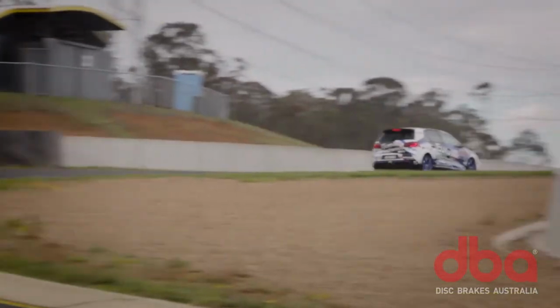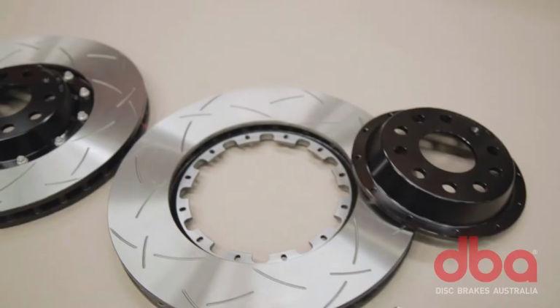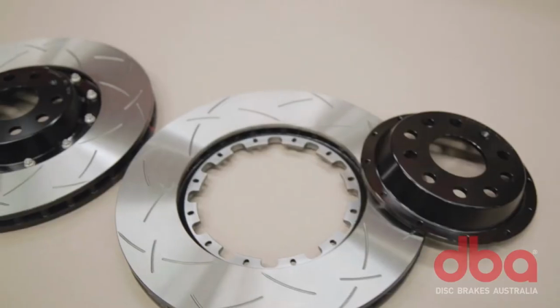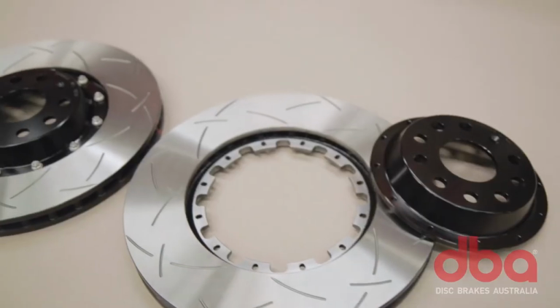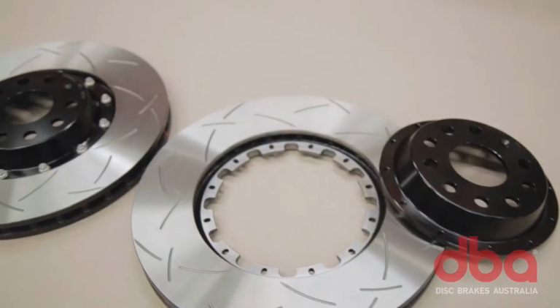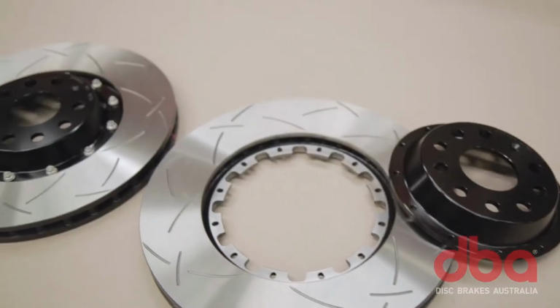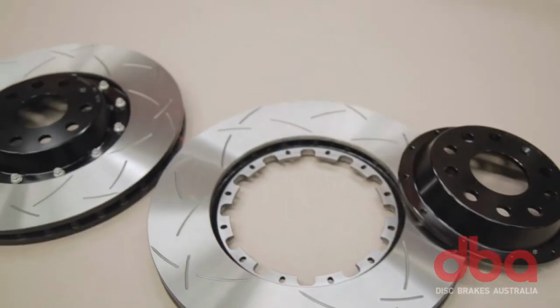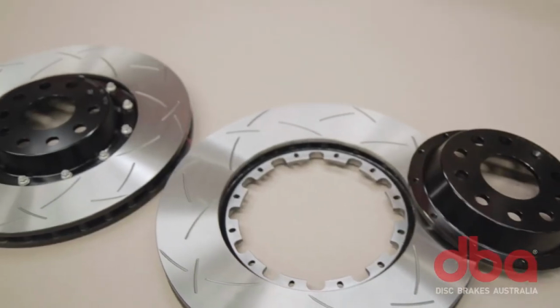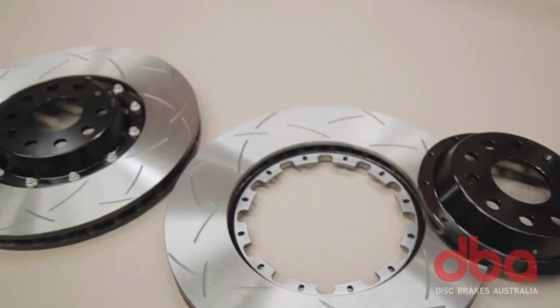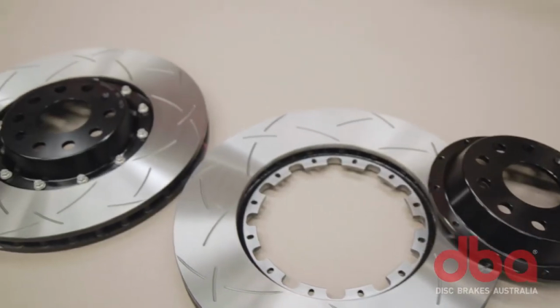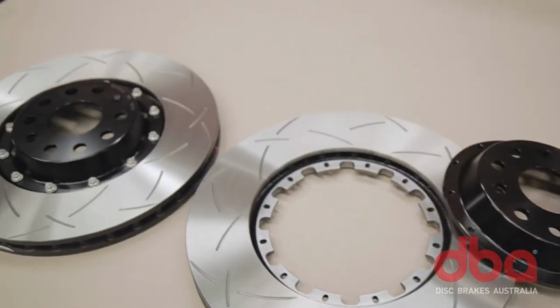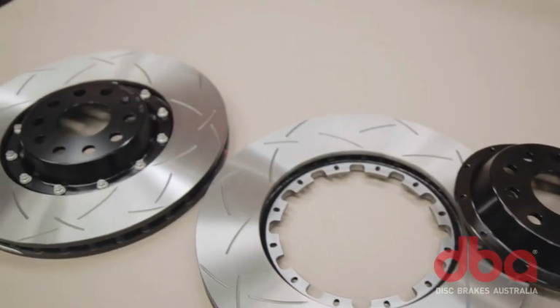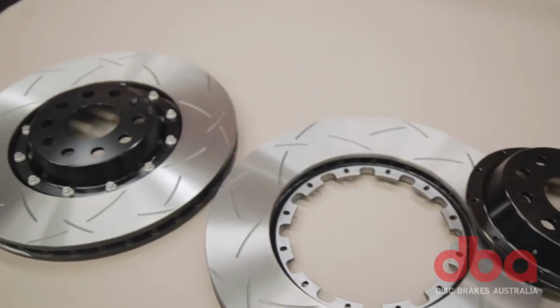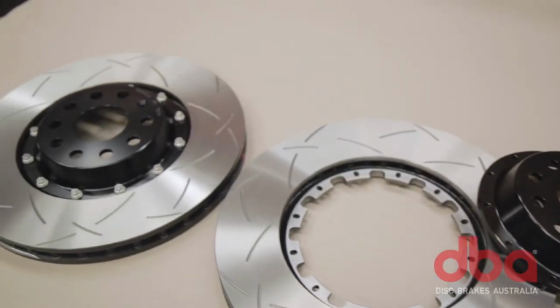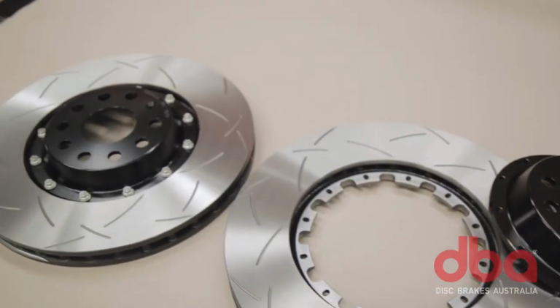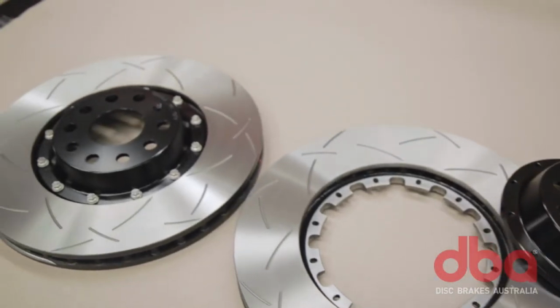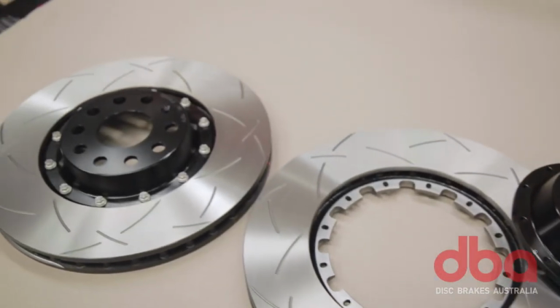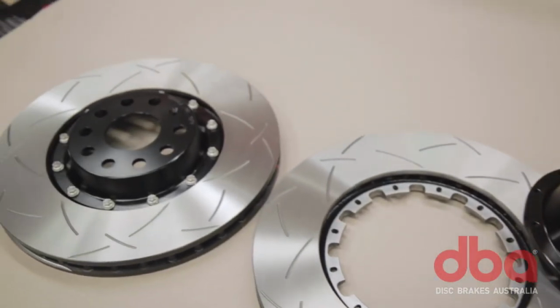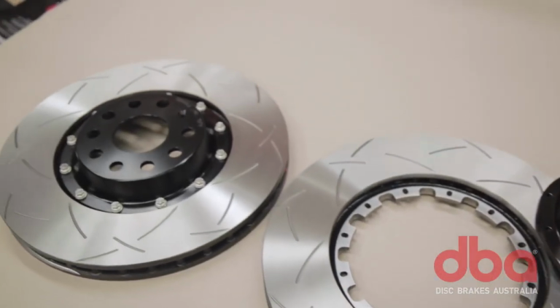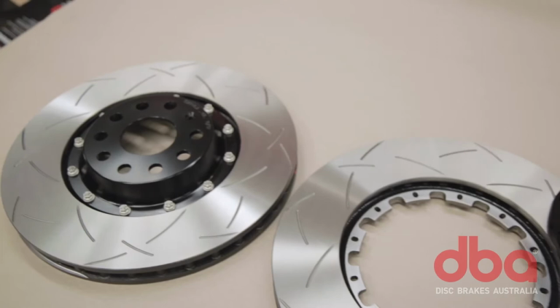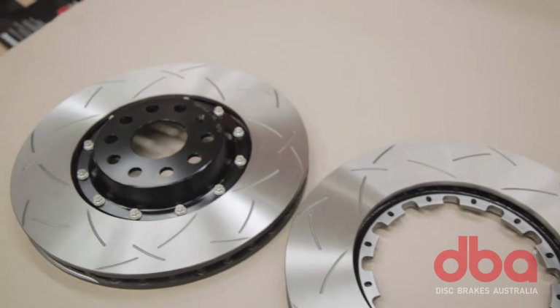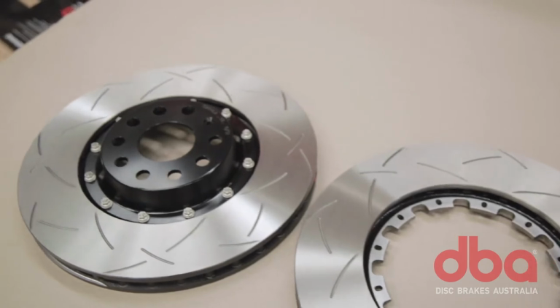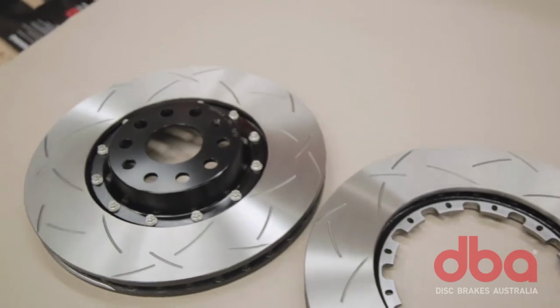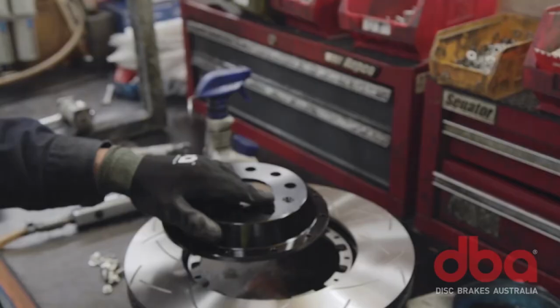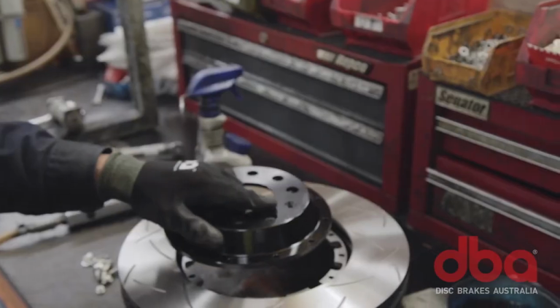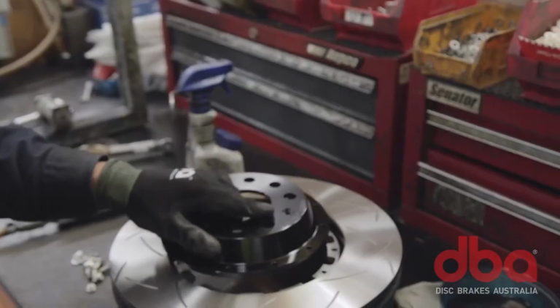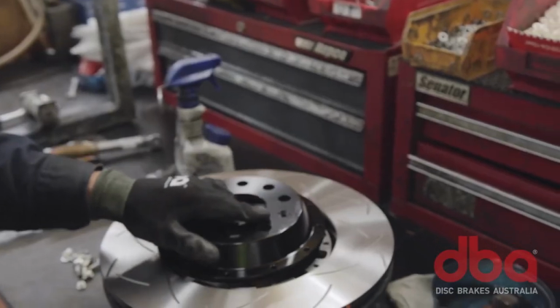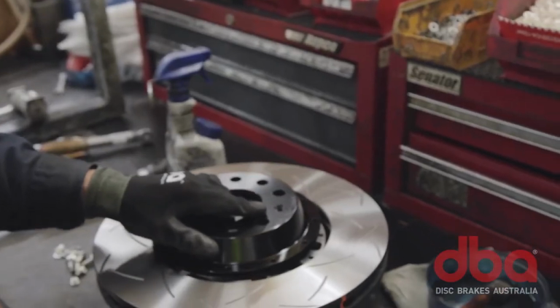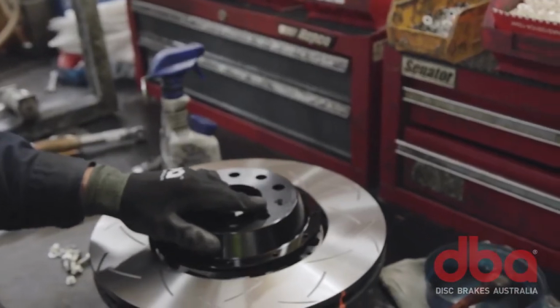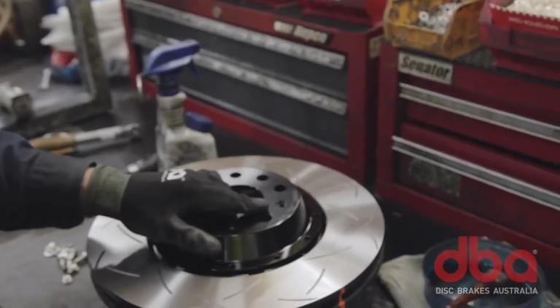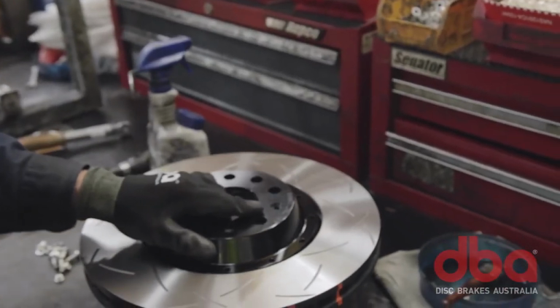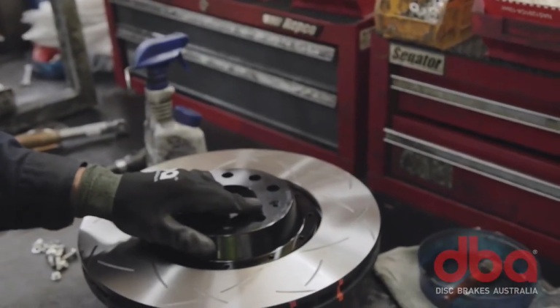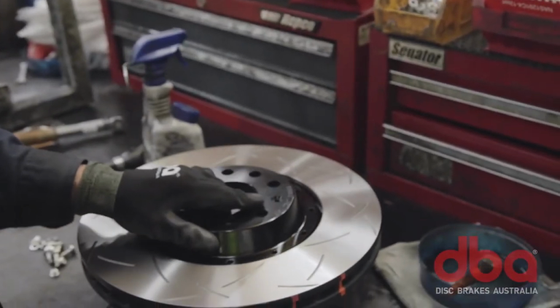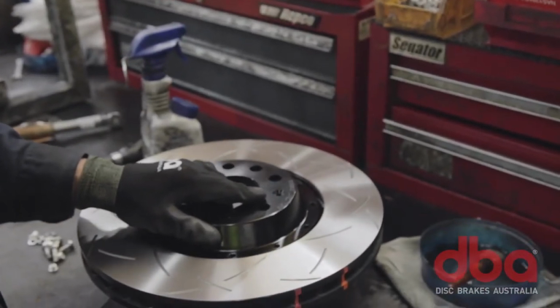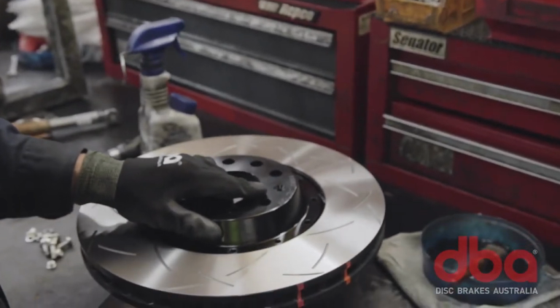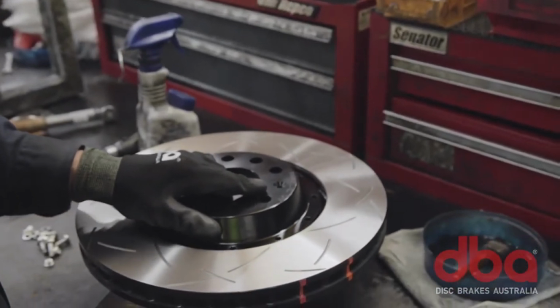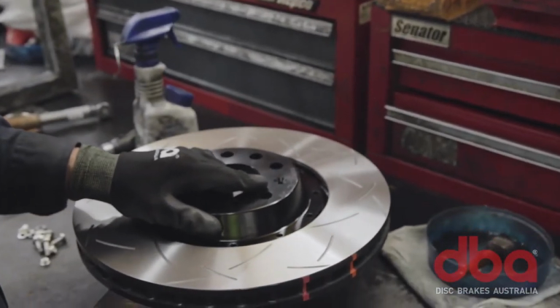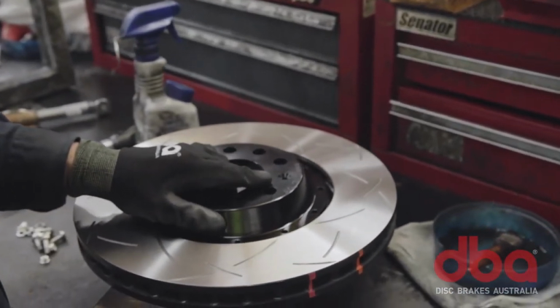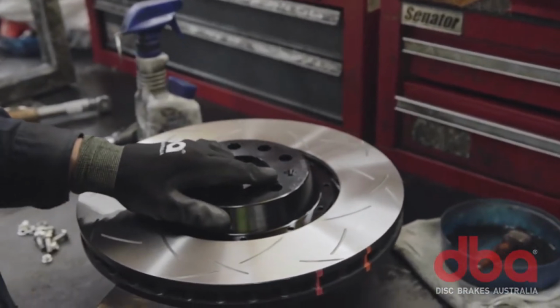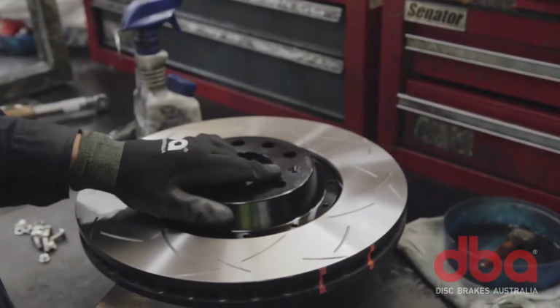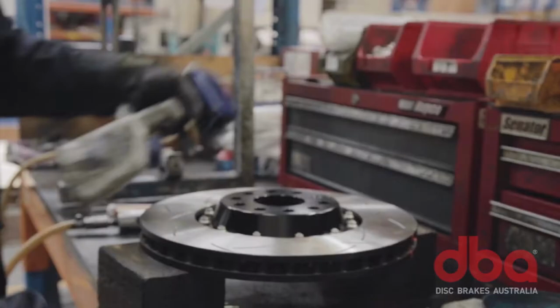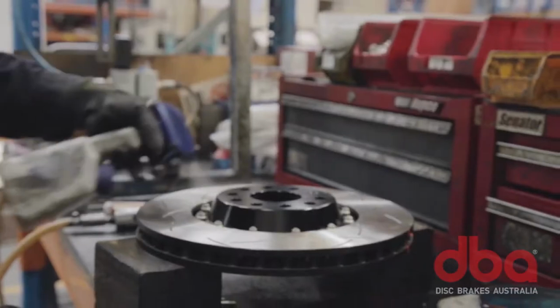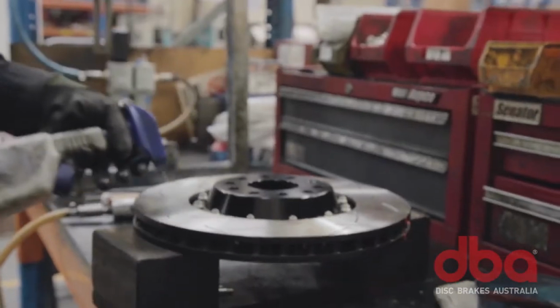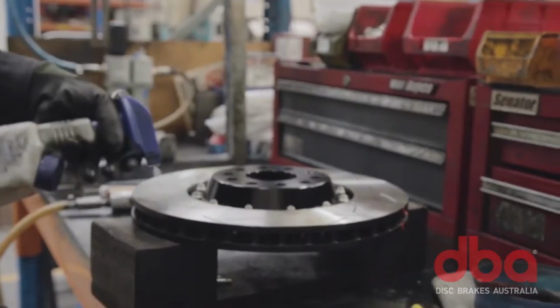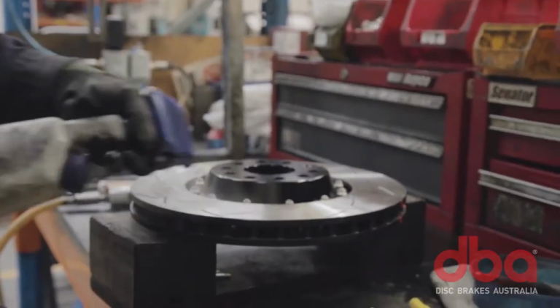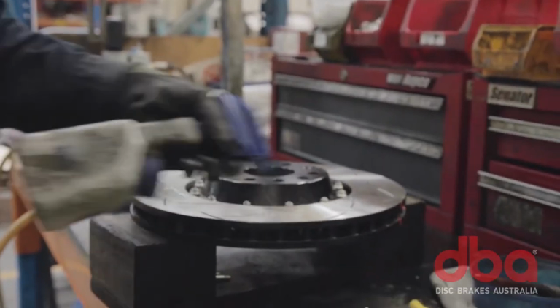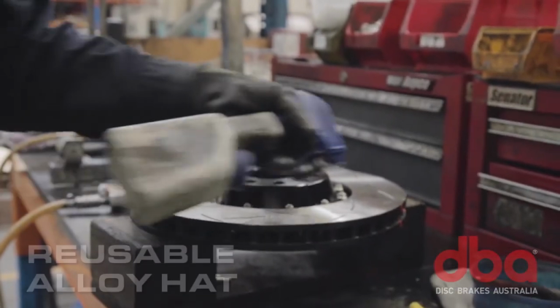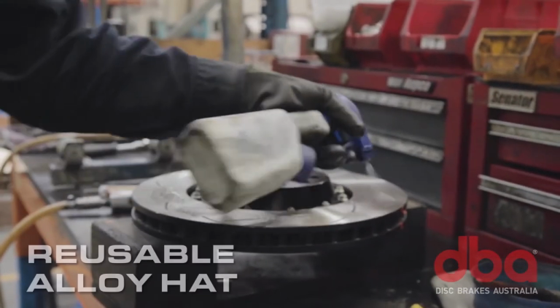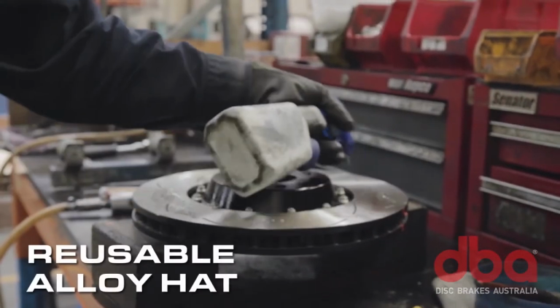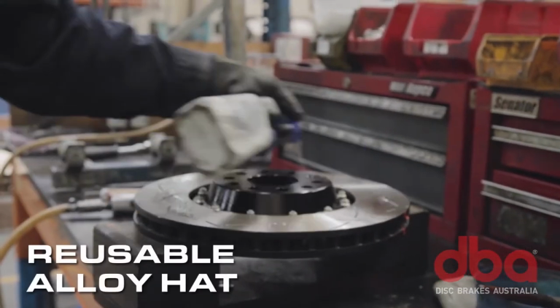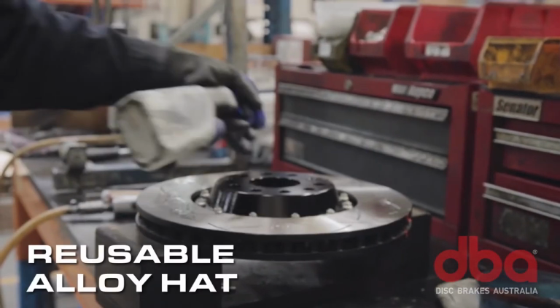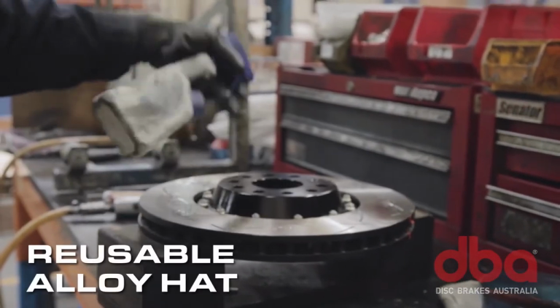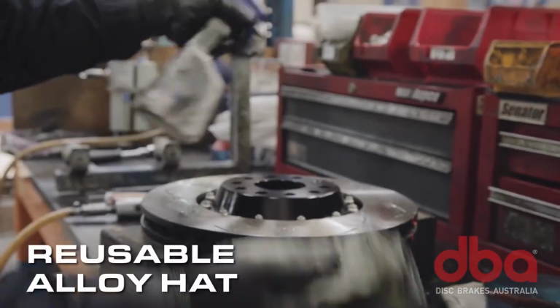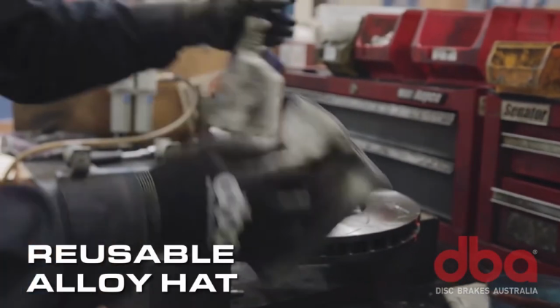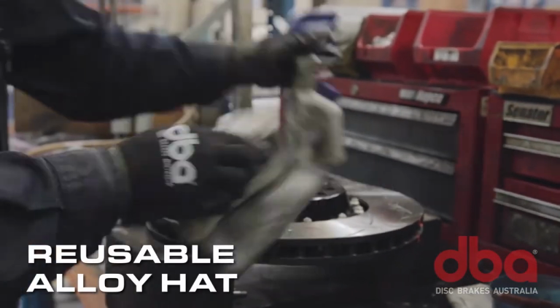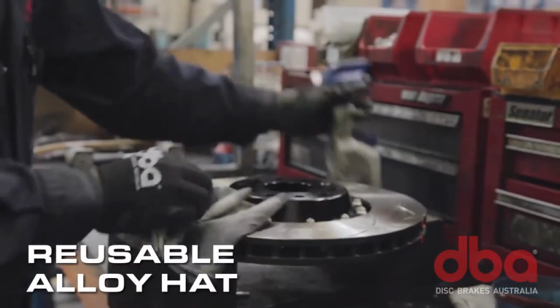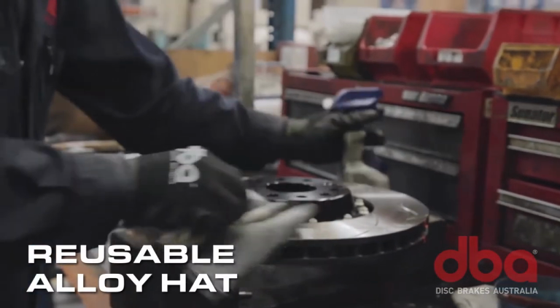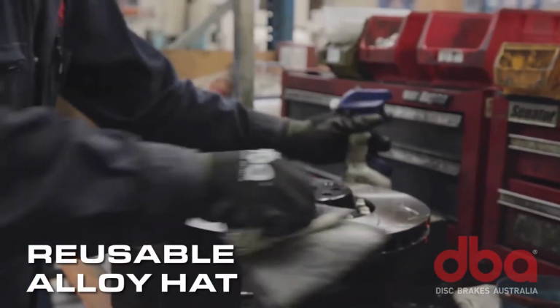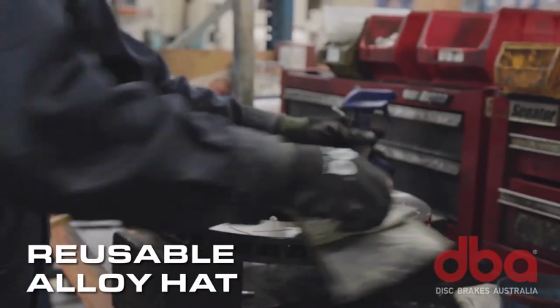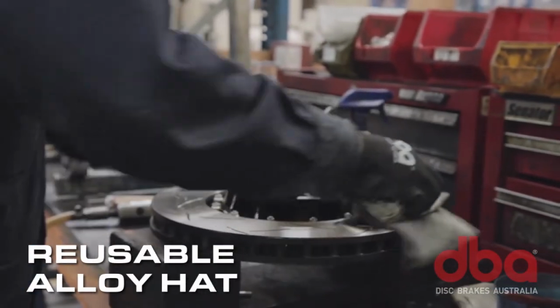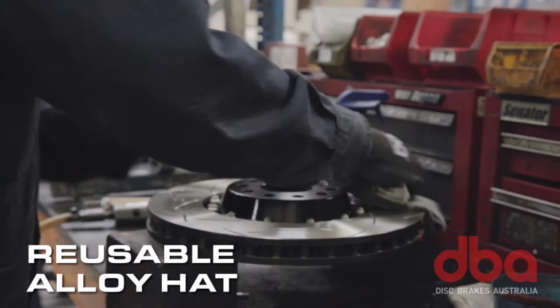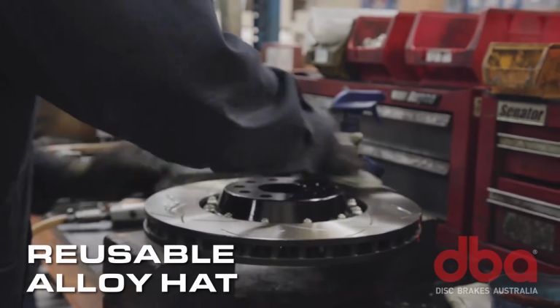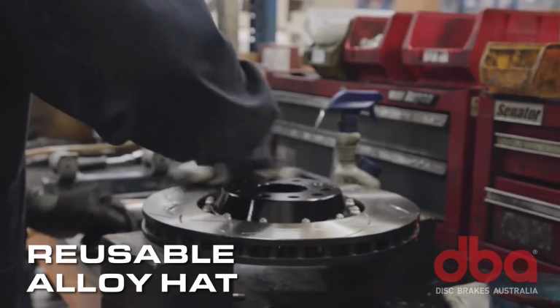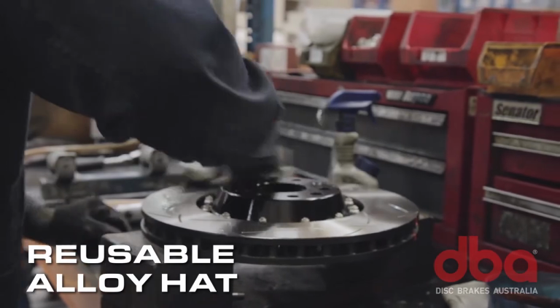The beauty of the 5000 two-piece design is that once the rotors do wear out, you can just replace the rings and reuse the aluminium hats.